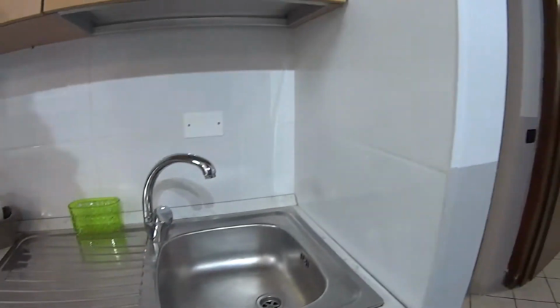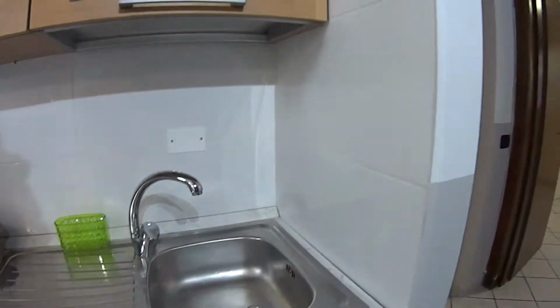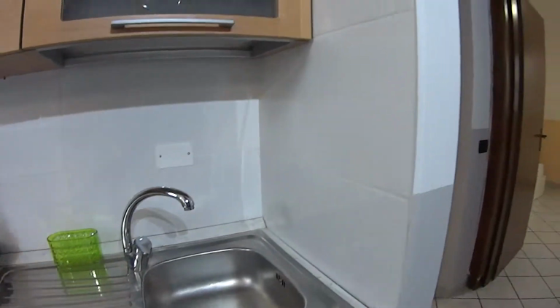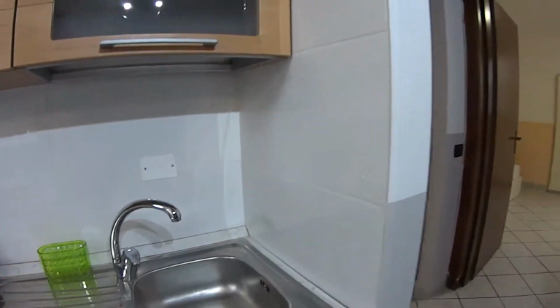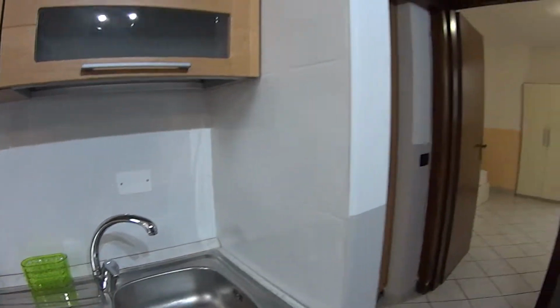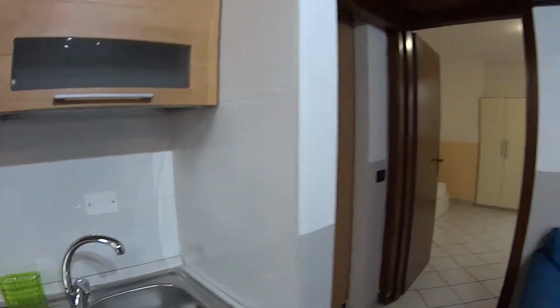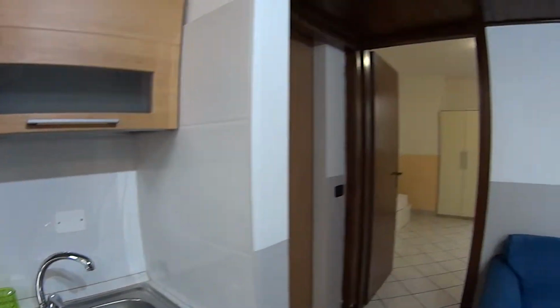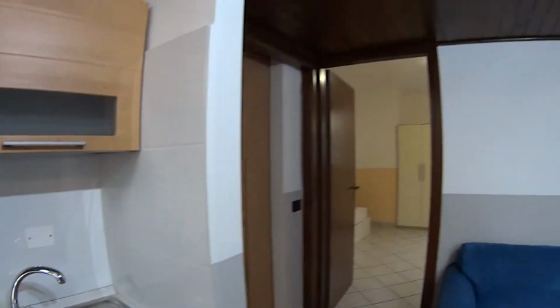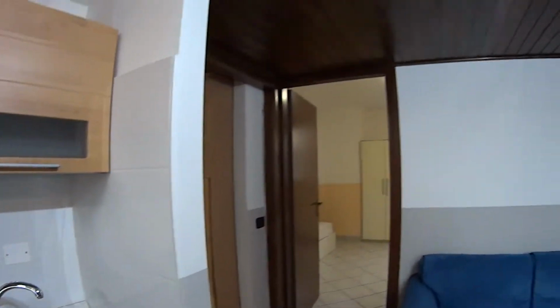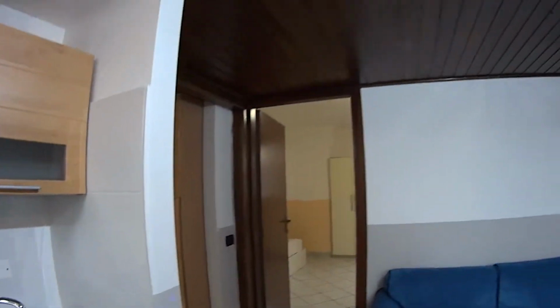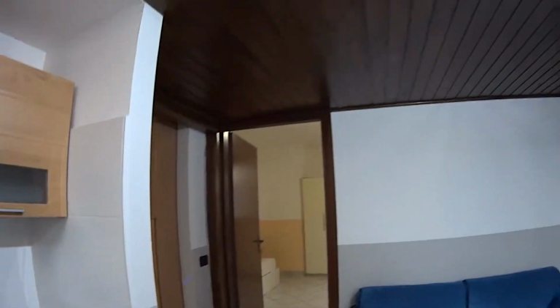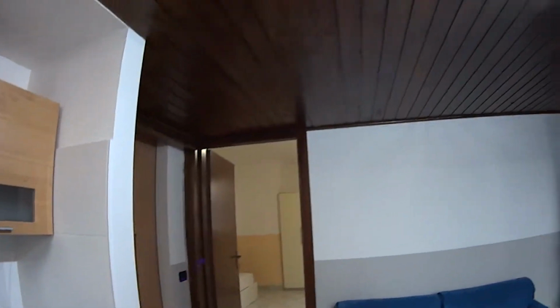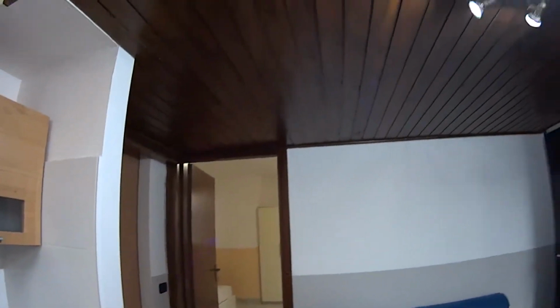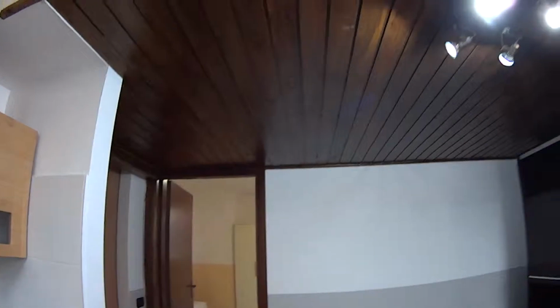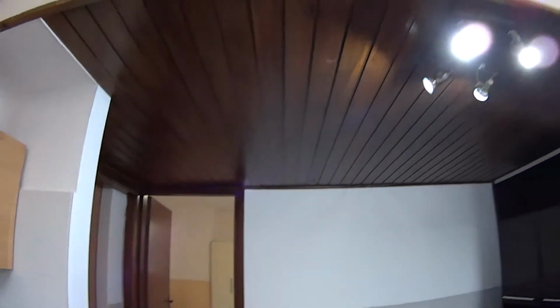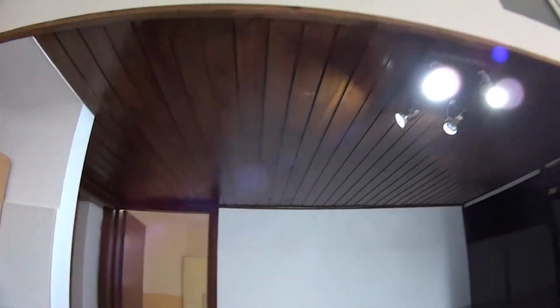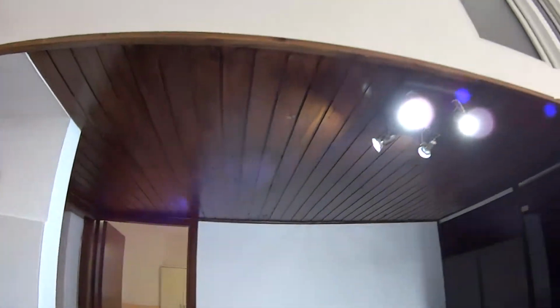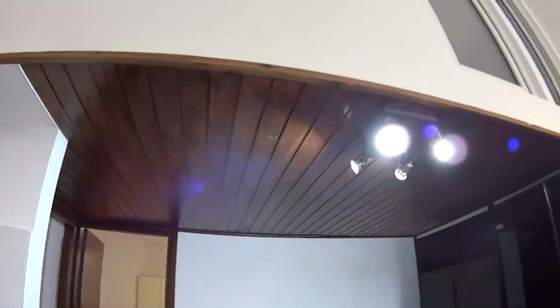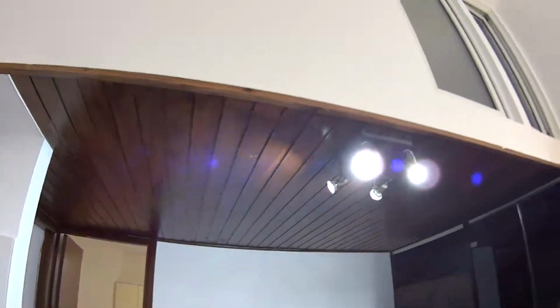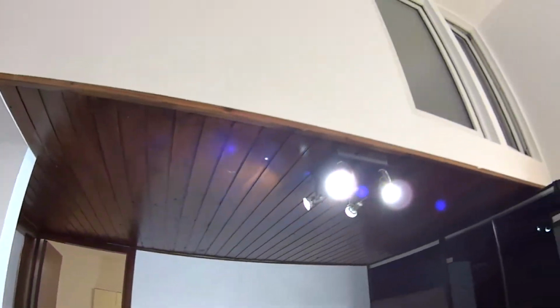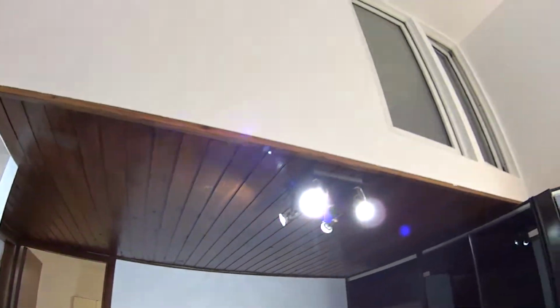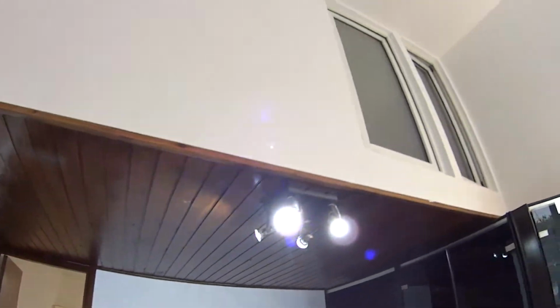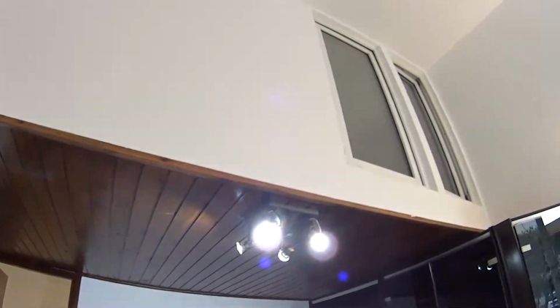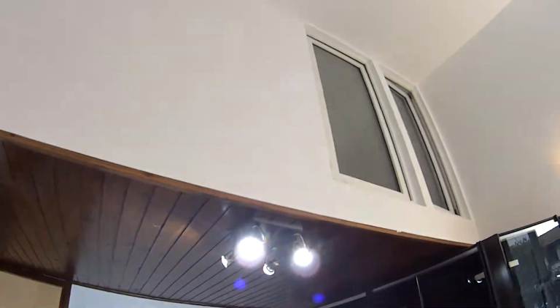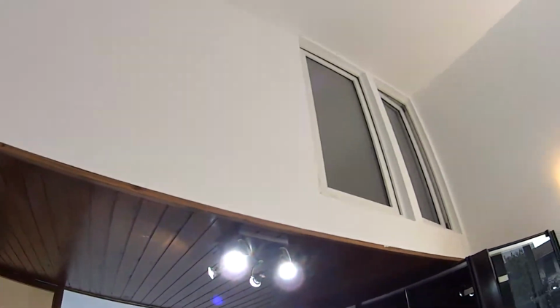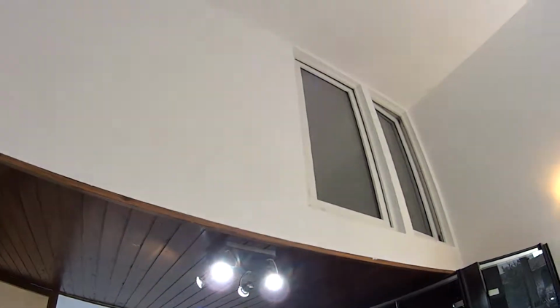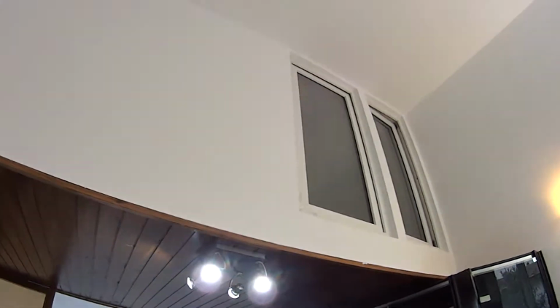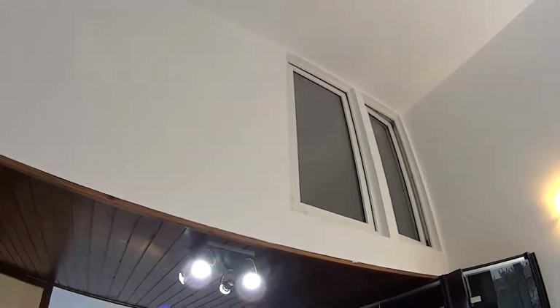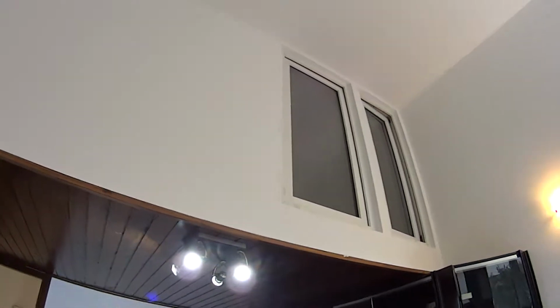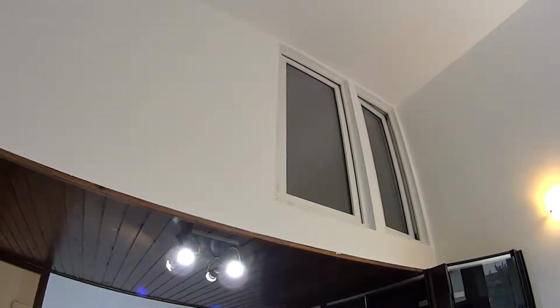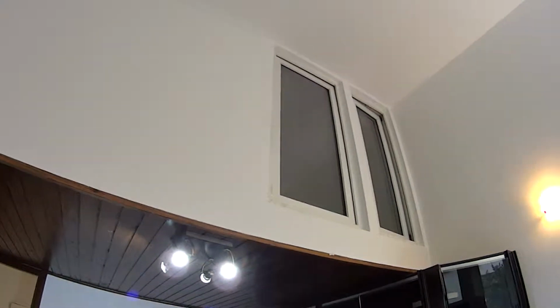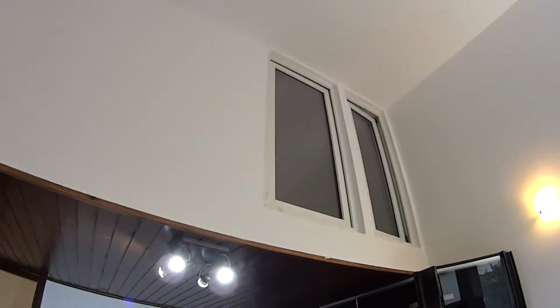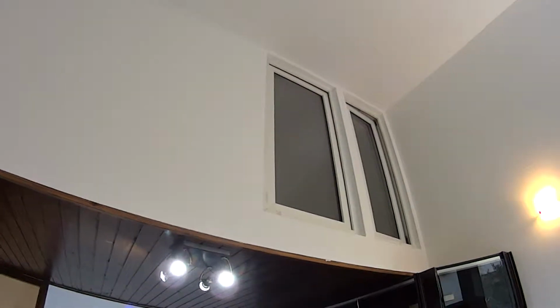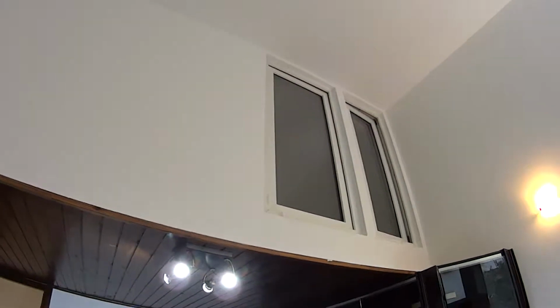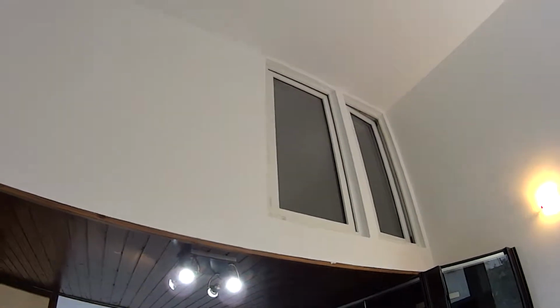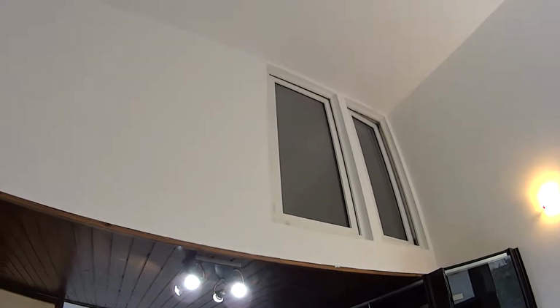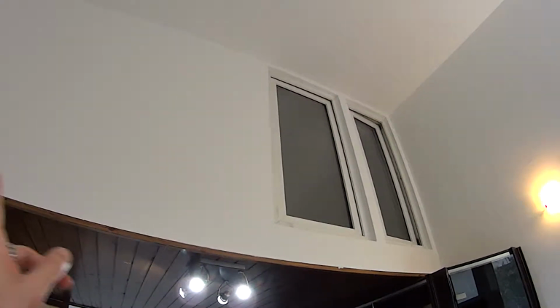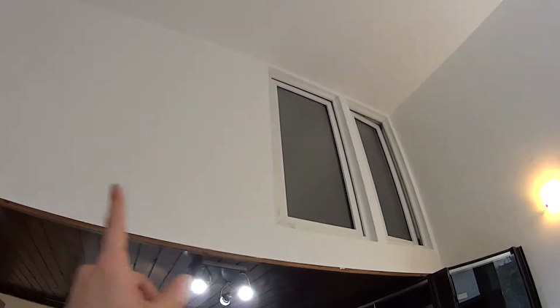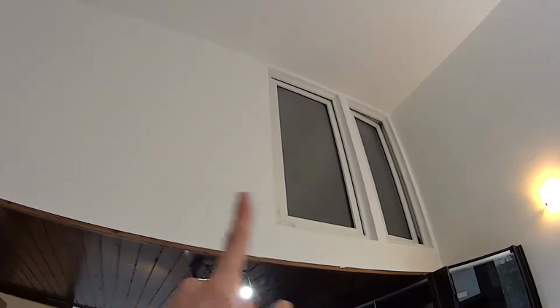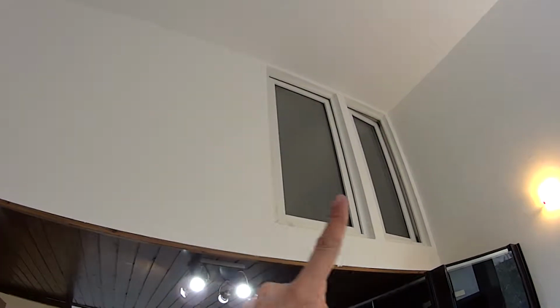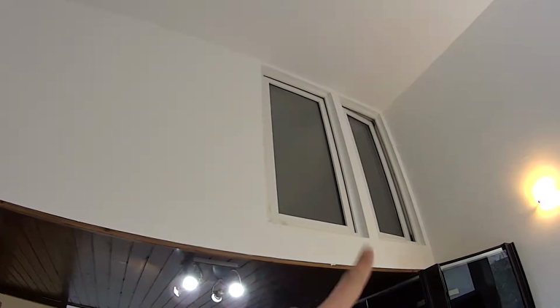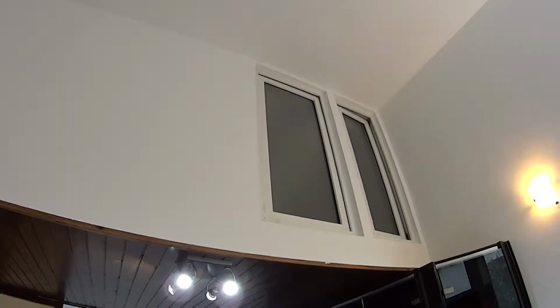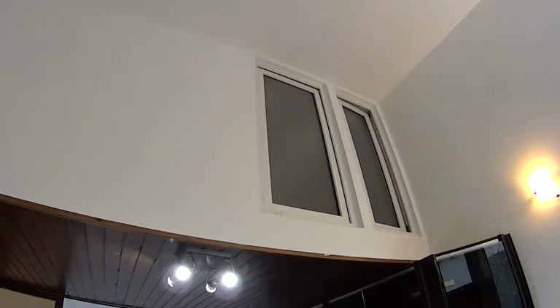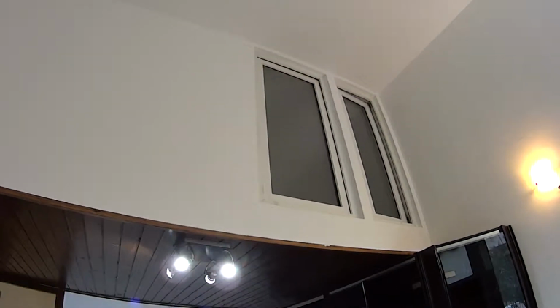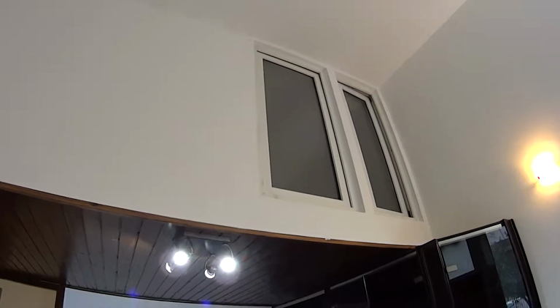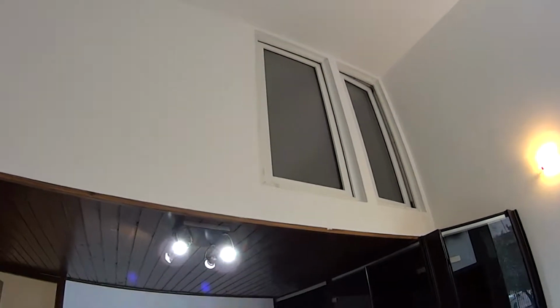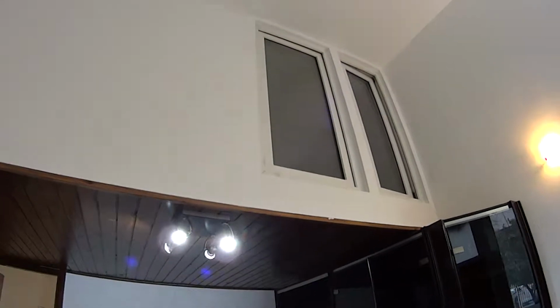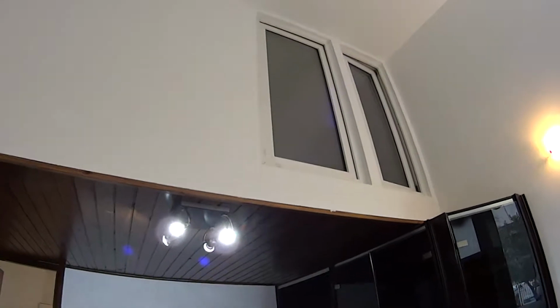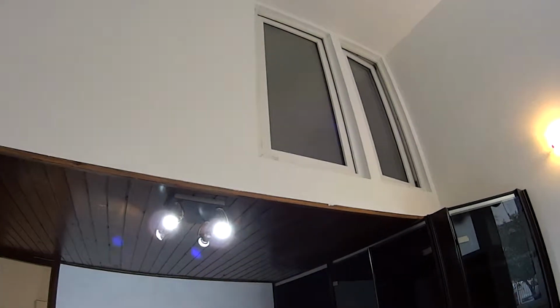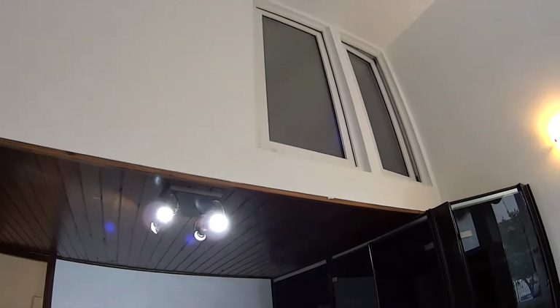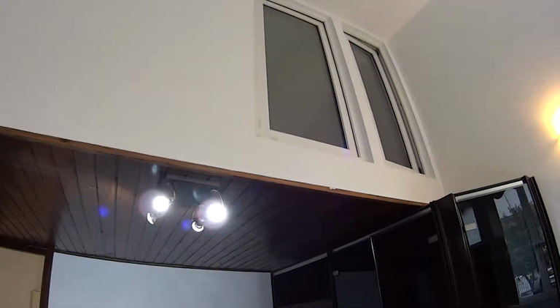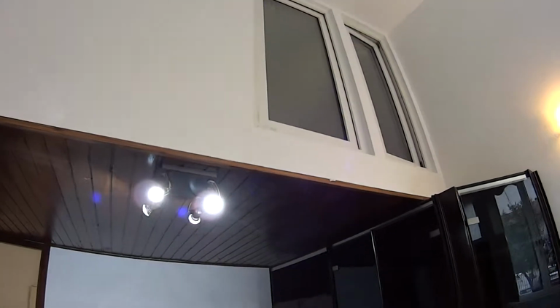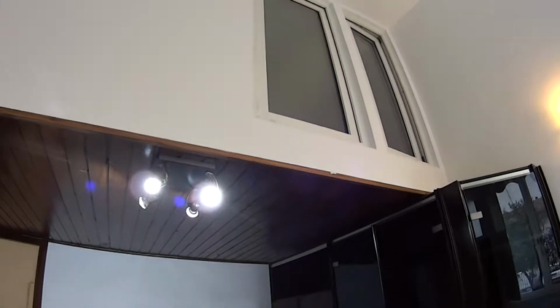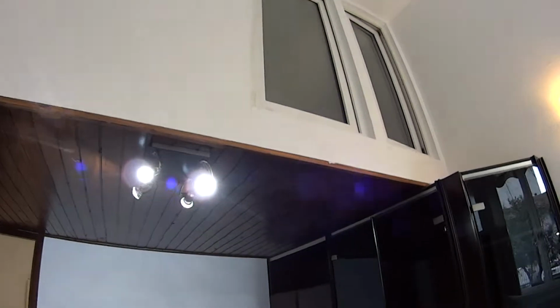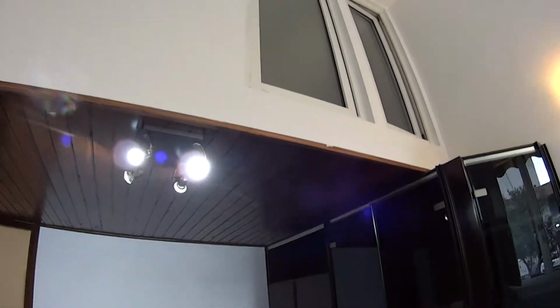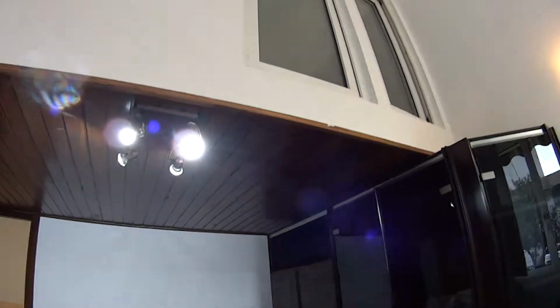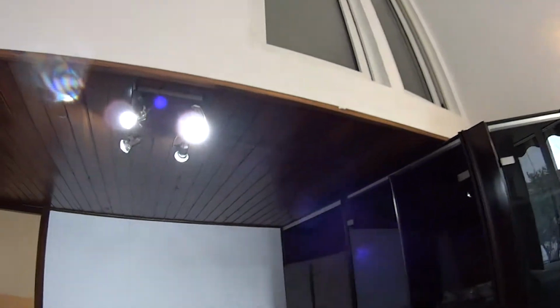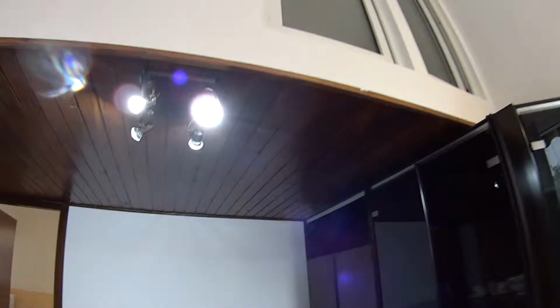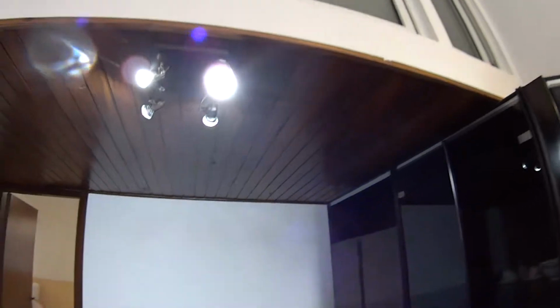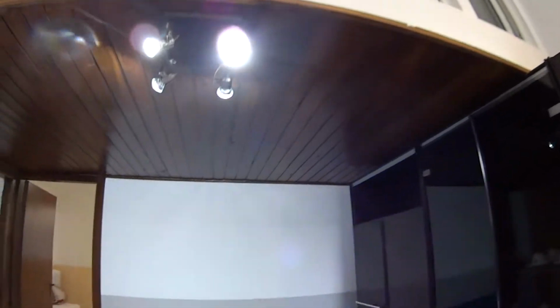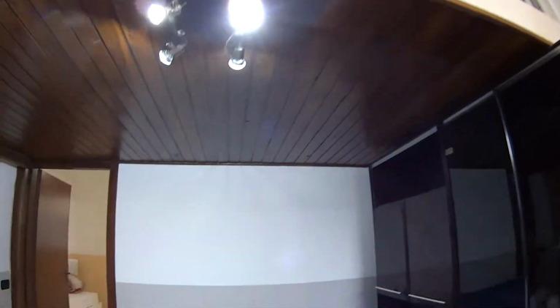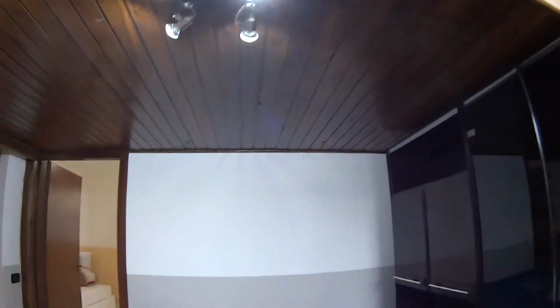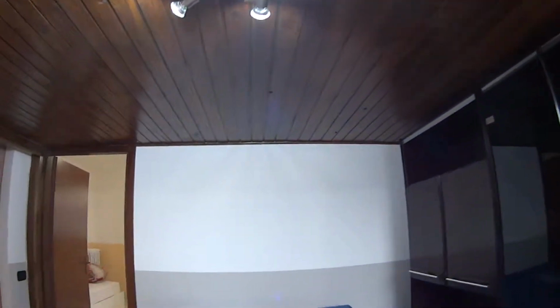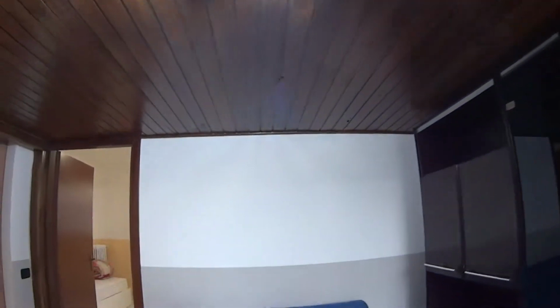That little window you can see right there on the top belongs to the storage compartment, so that's still part of the apartment.